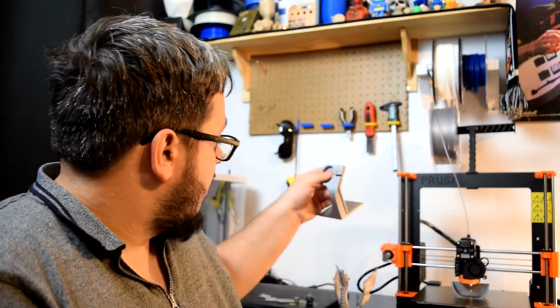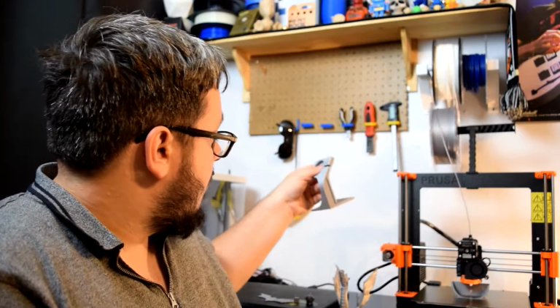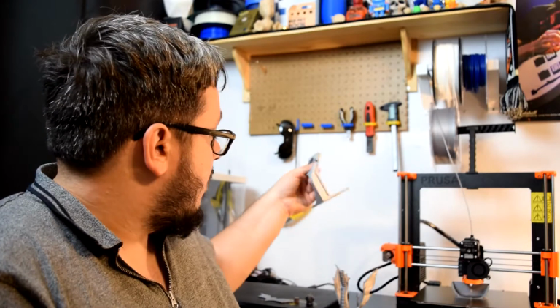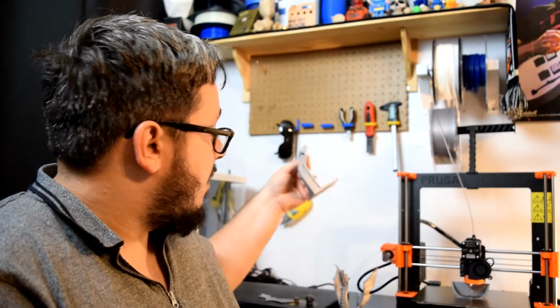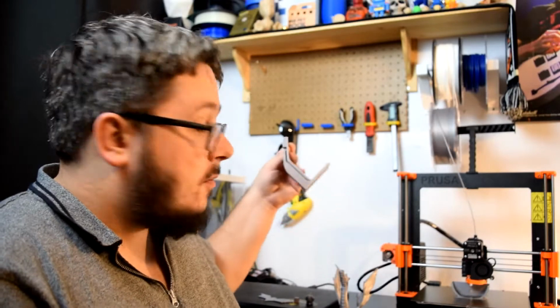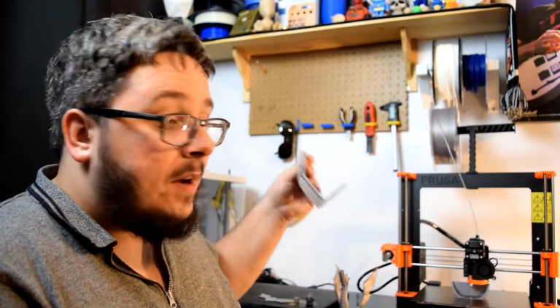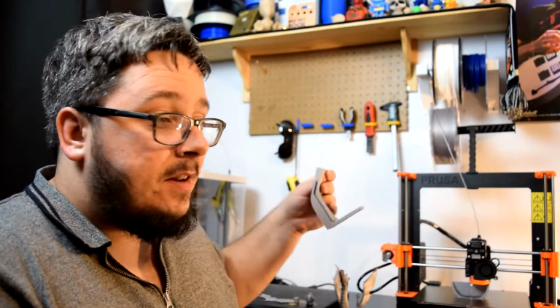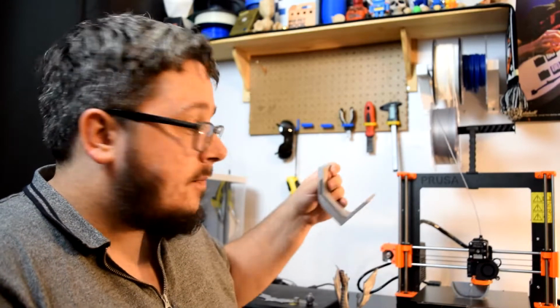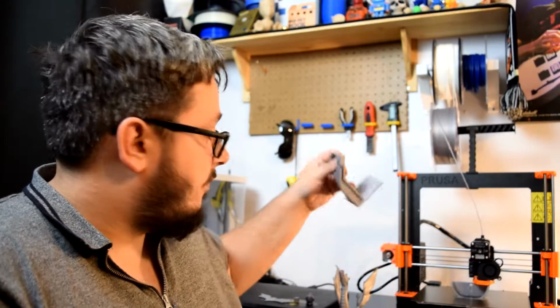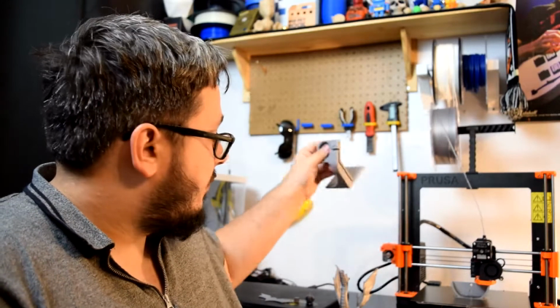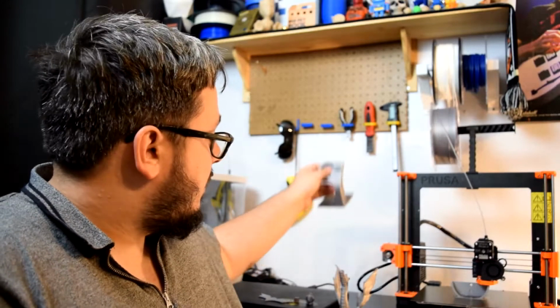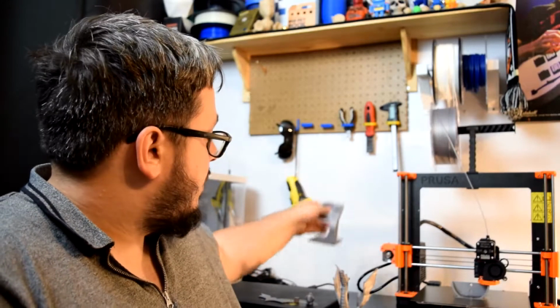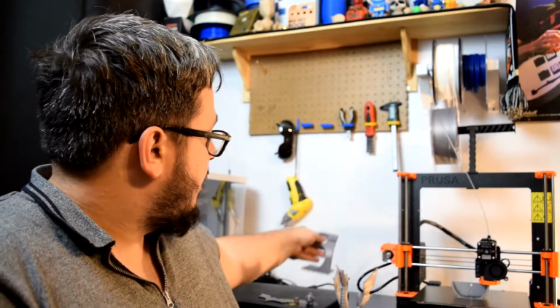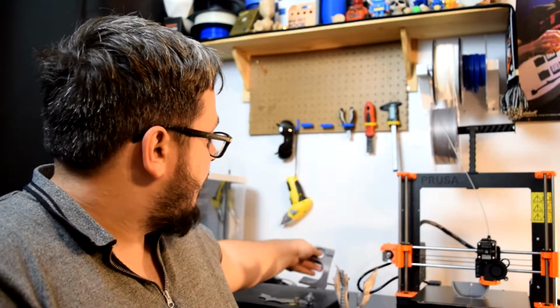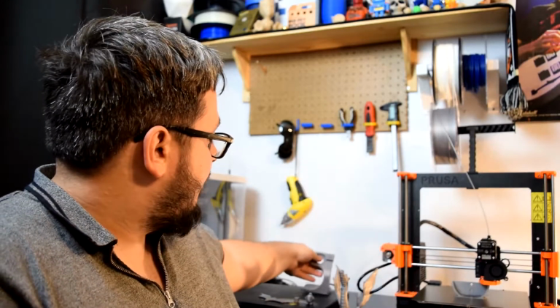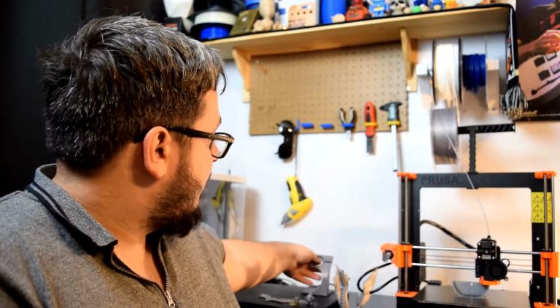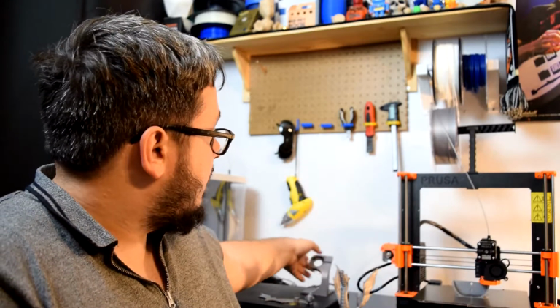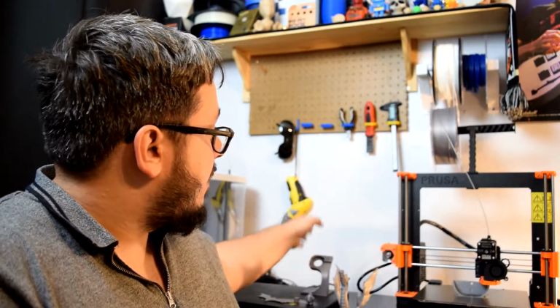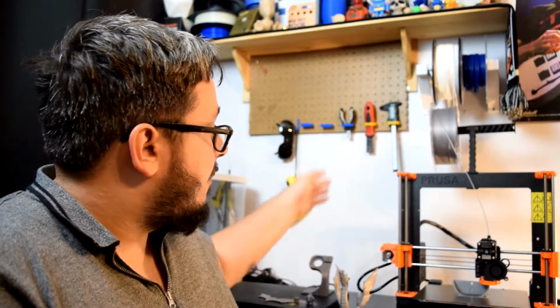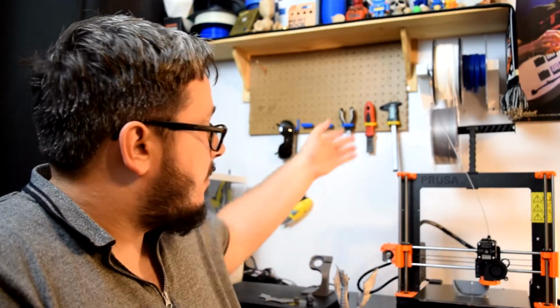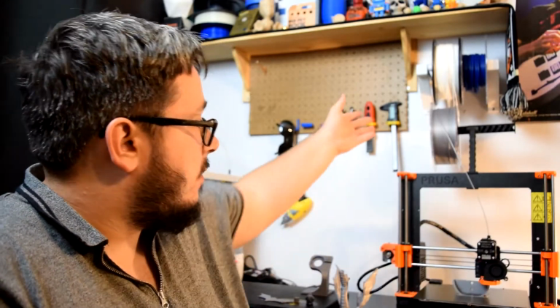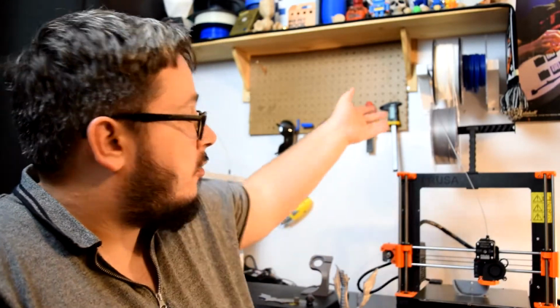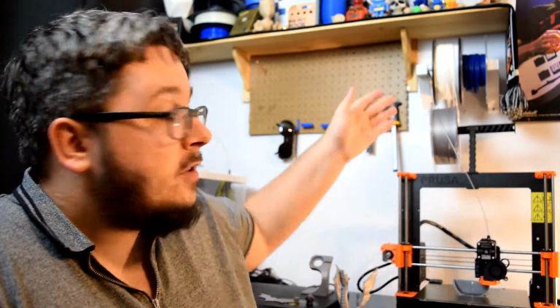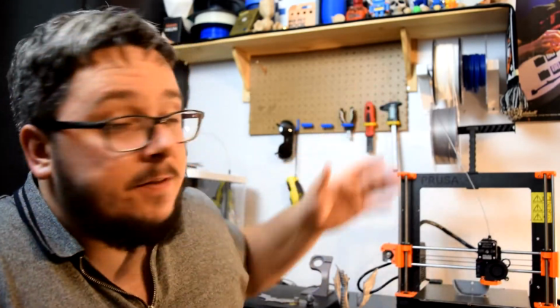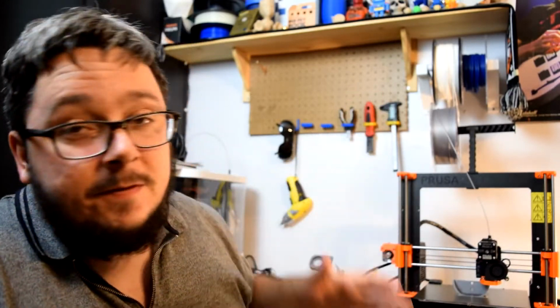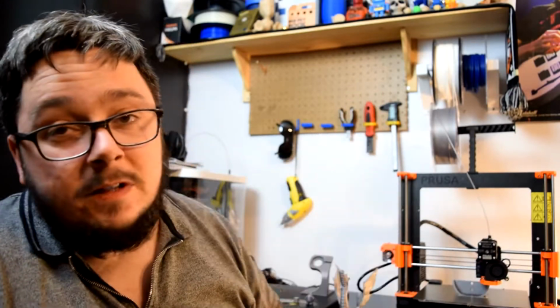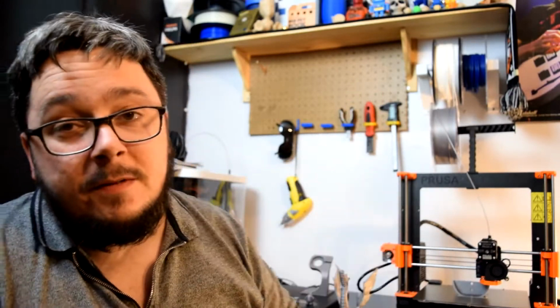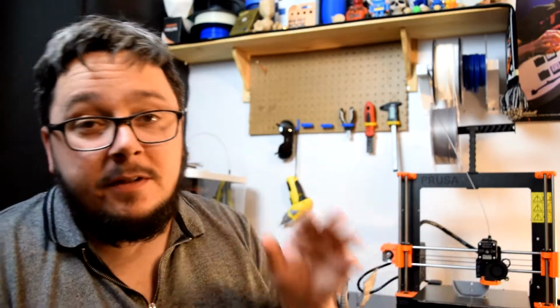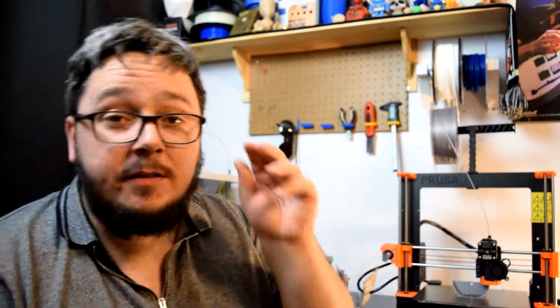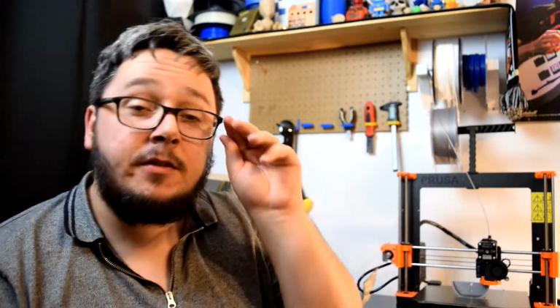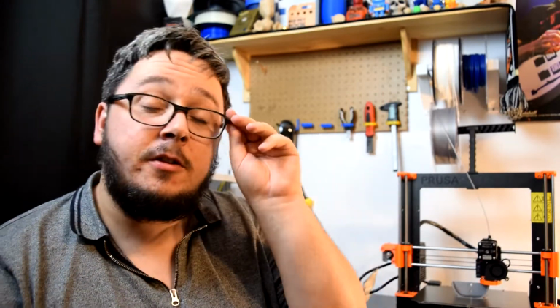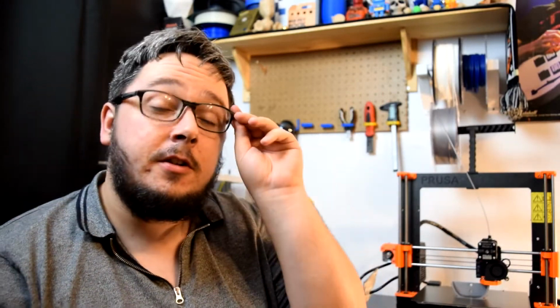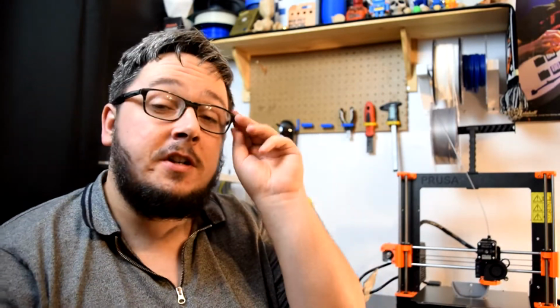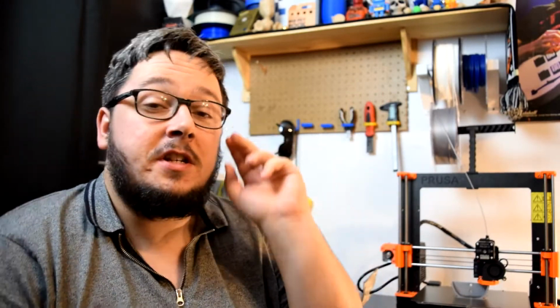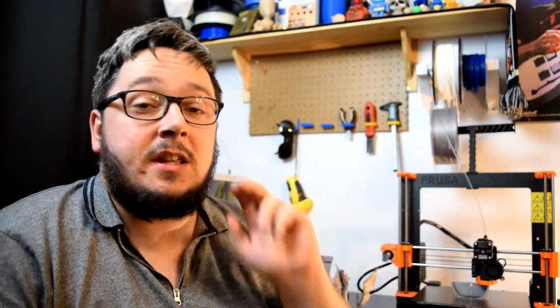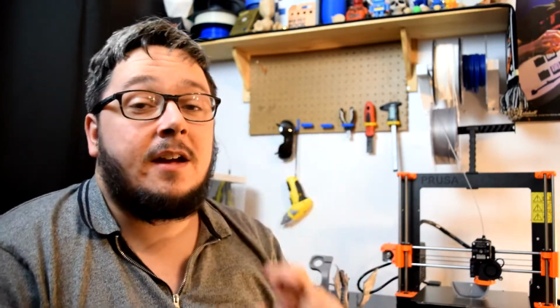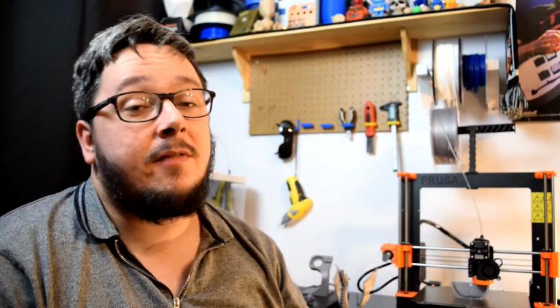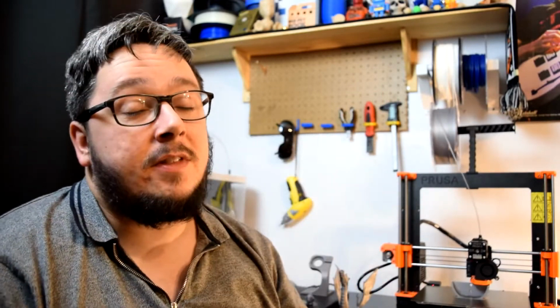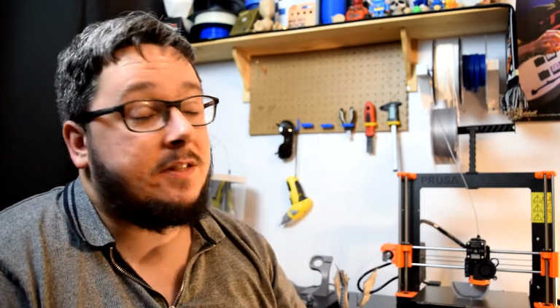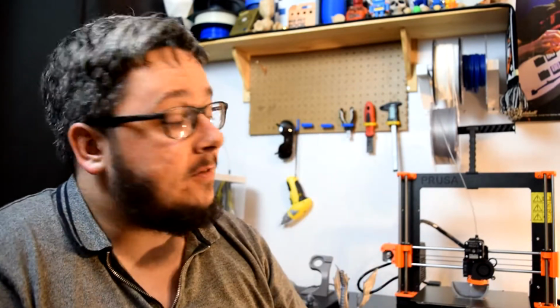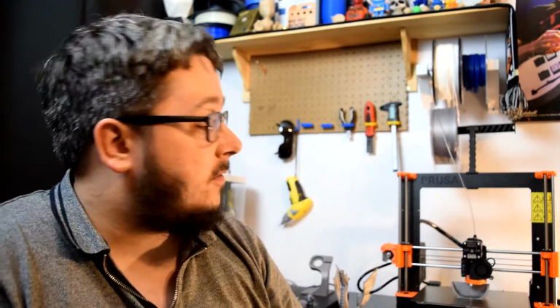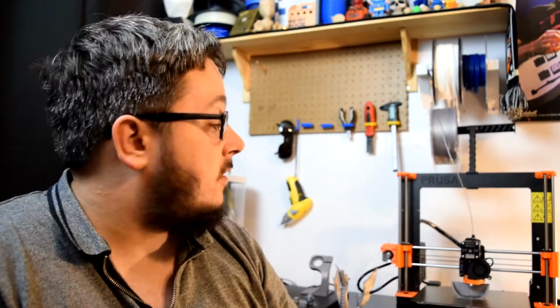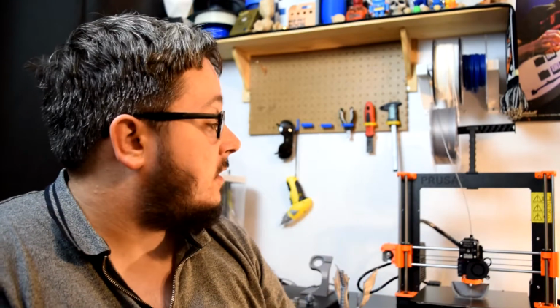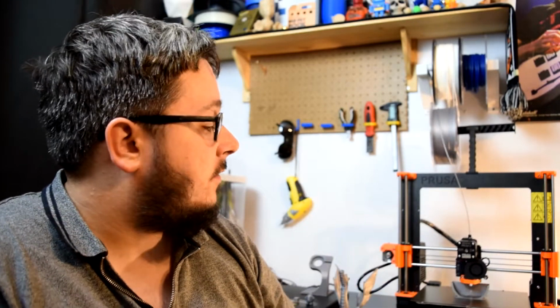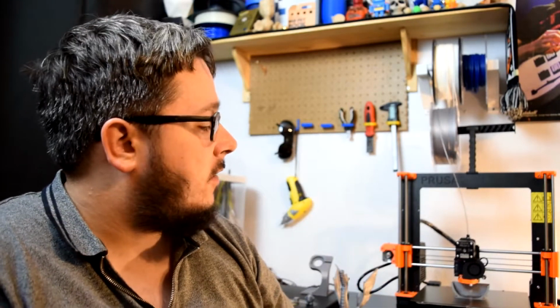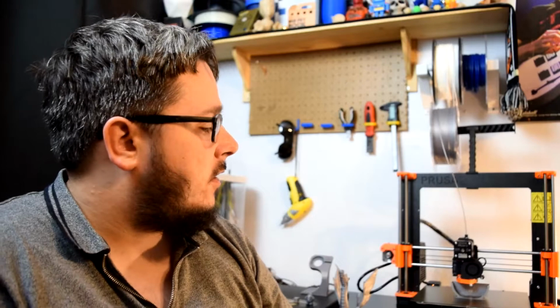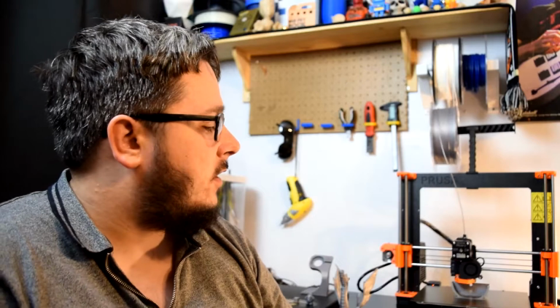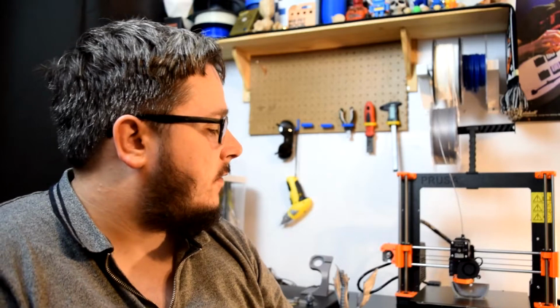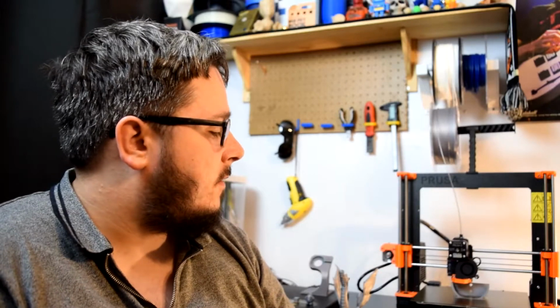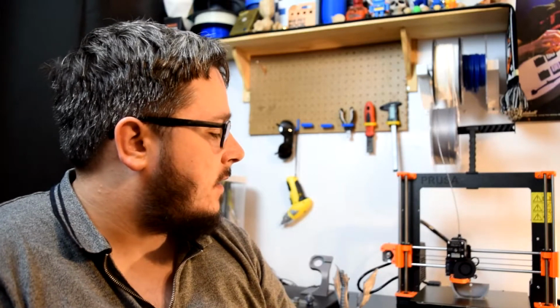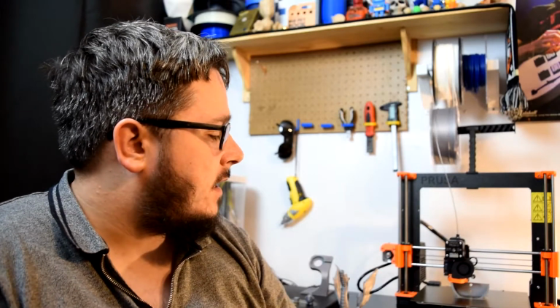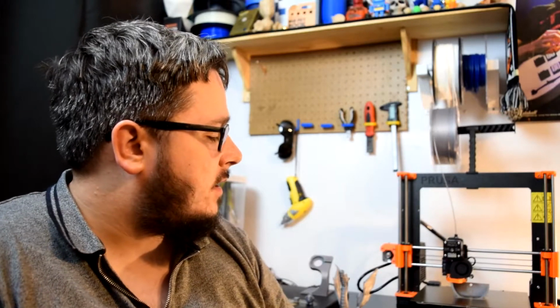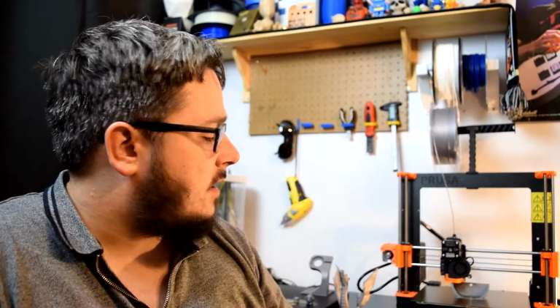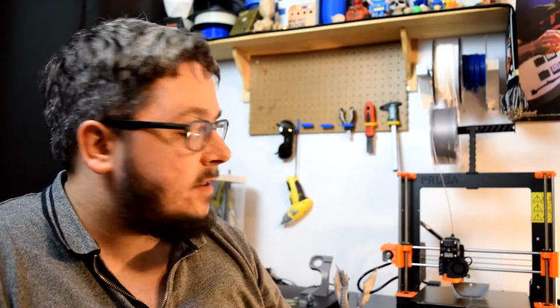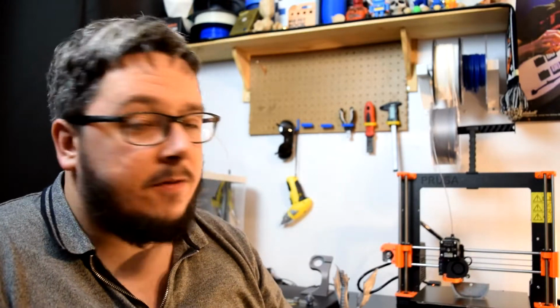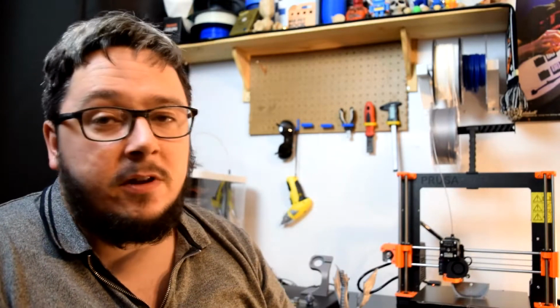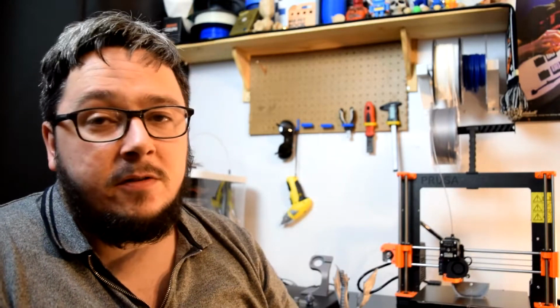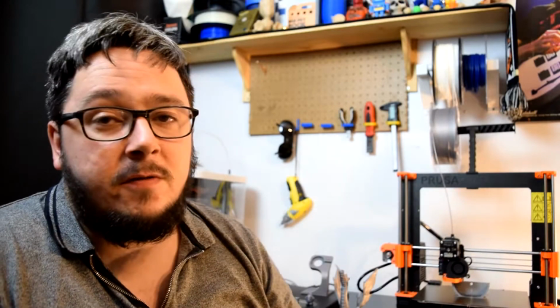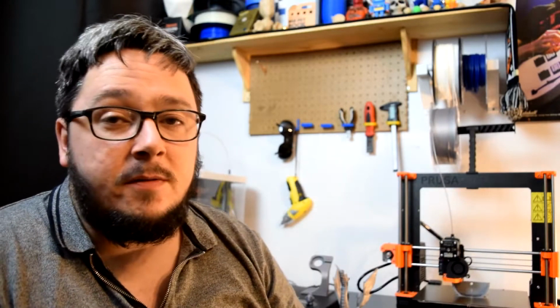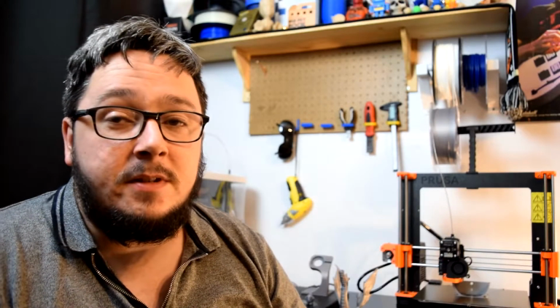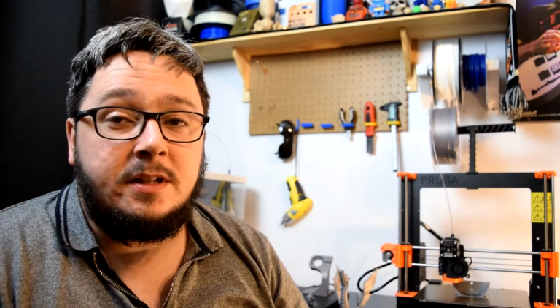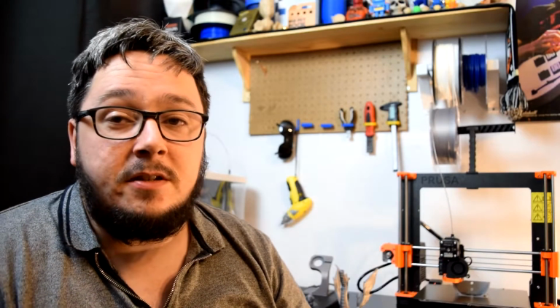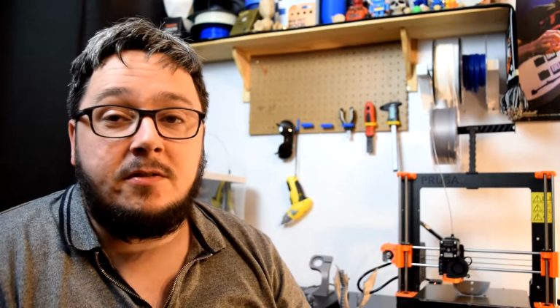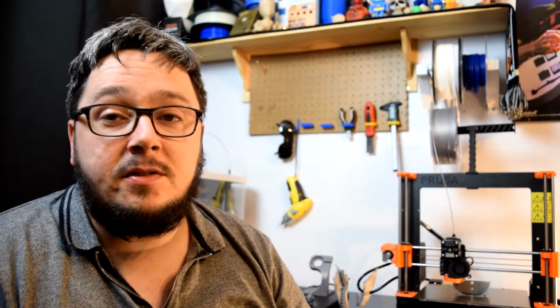The weight to it, the Prusa filament — kudos to that. The silver, it's a very nice filament actually, it's a very good filament to use.